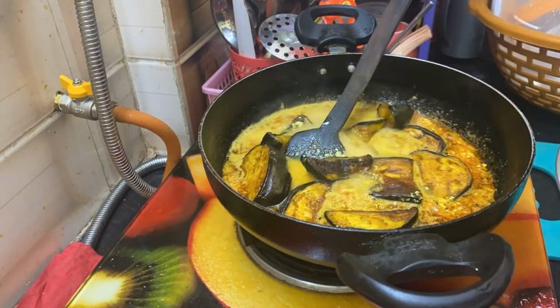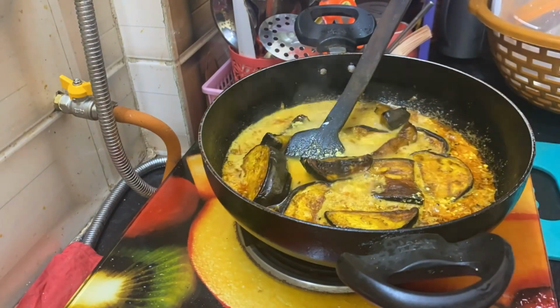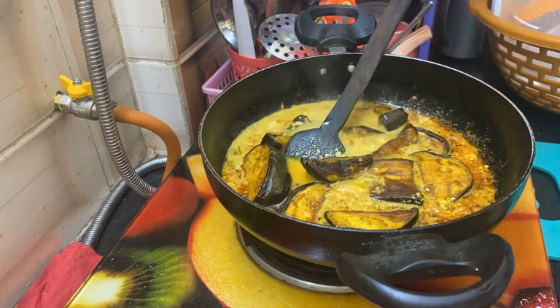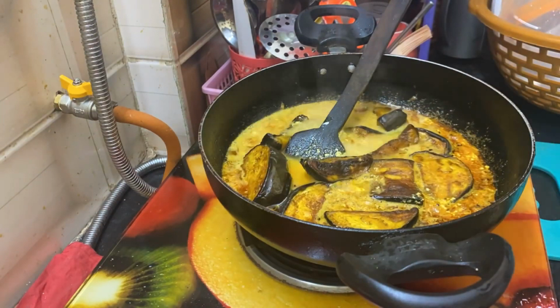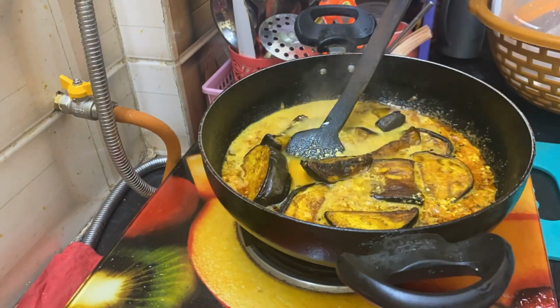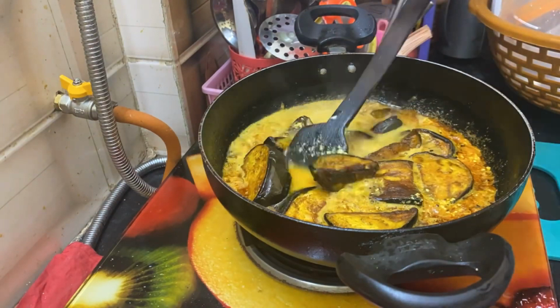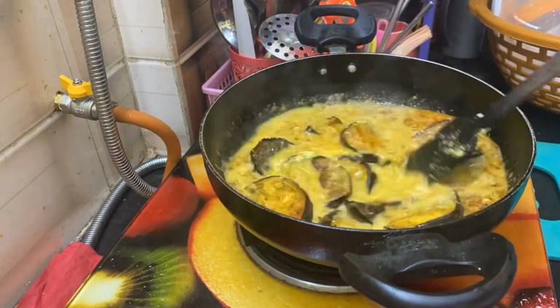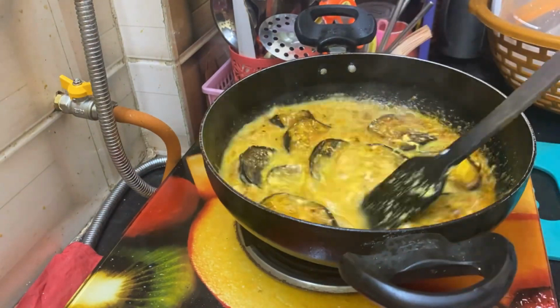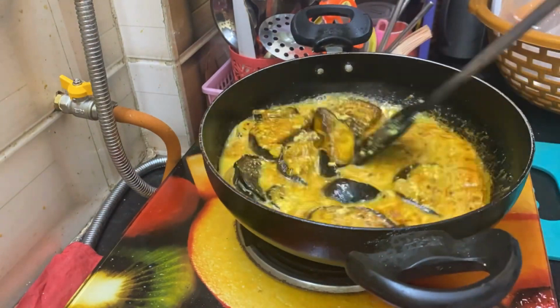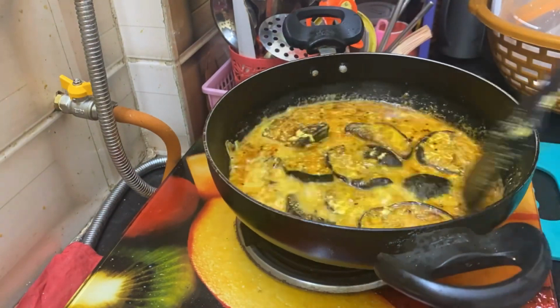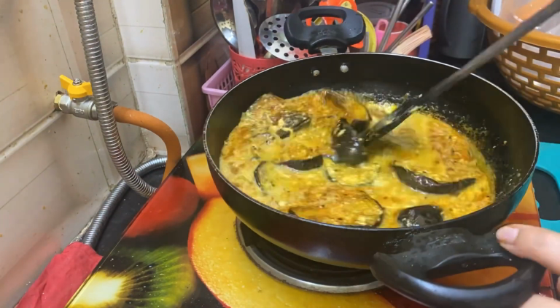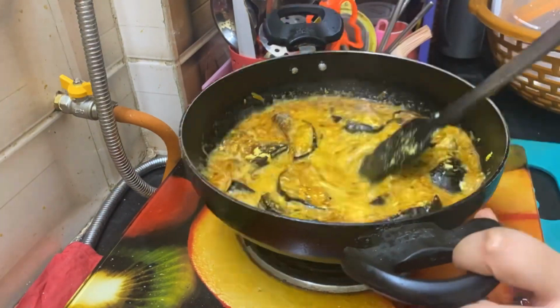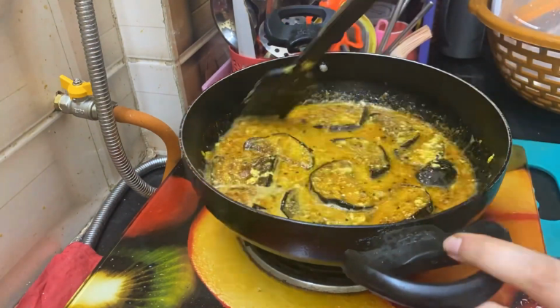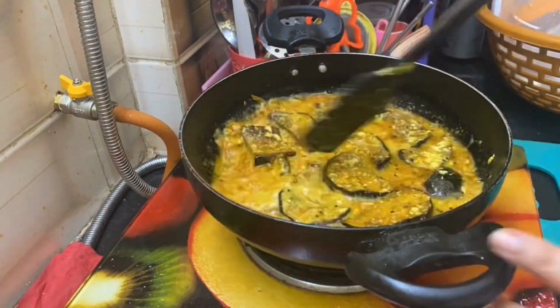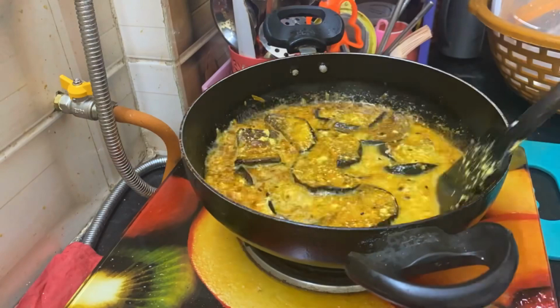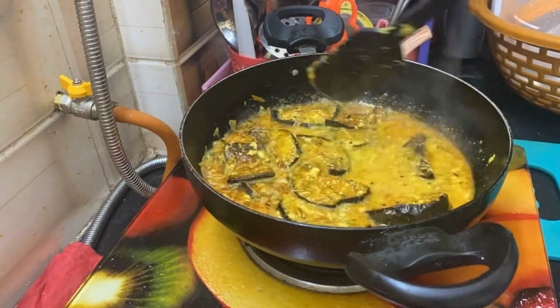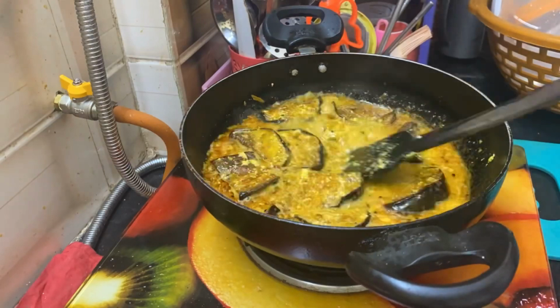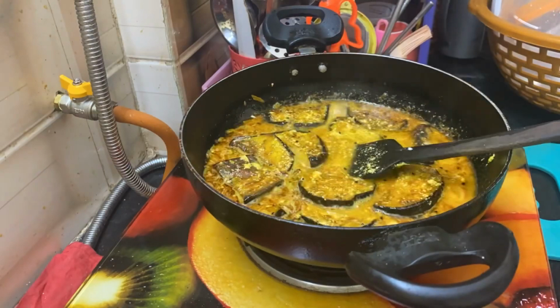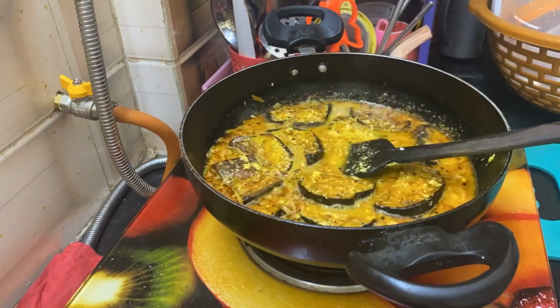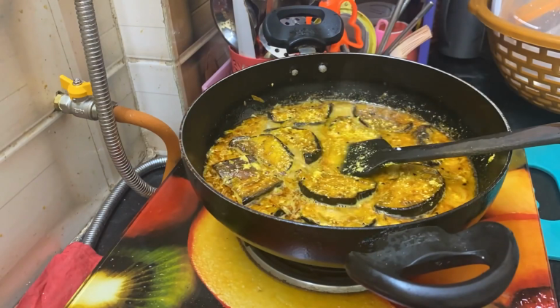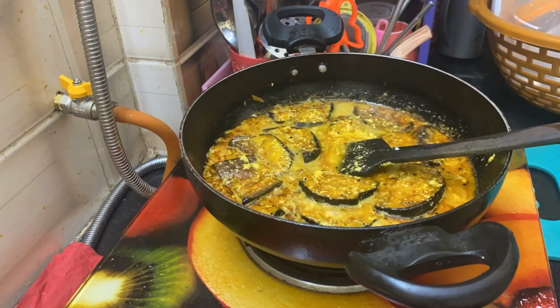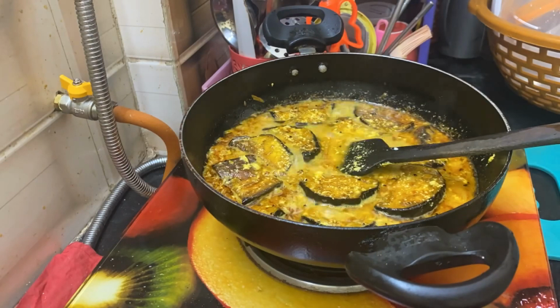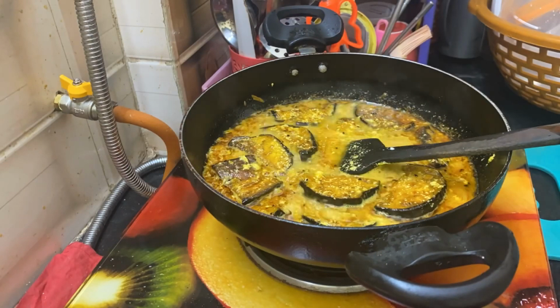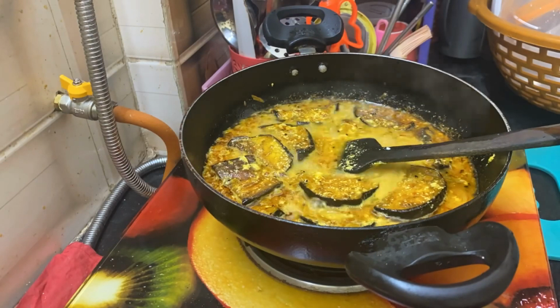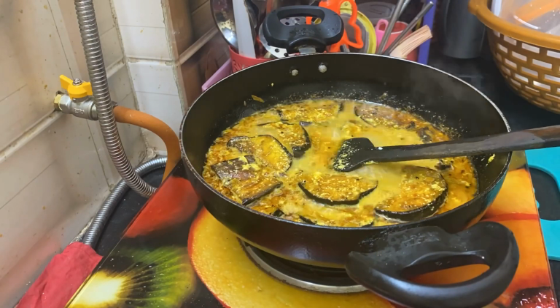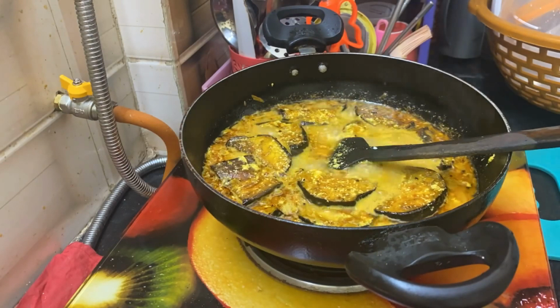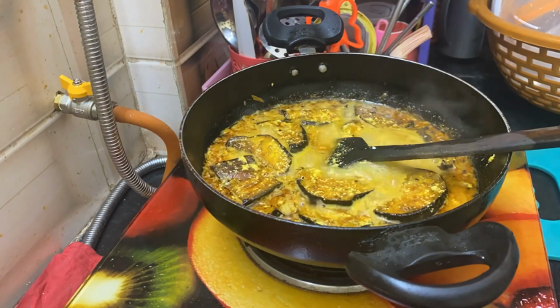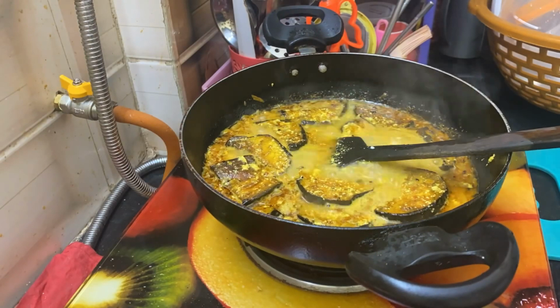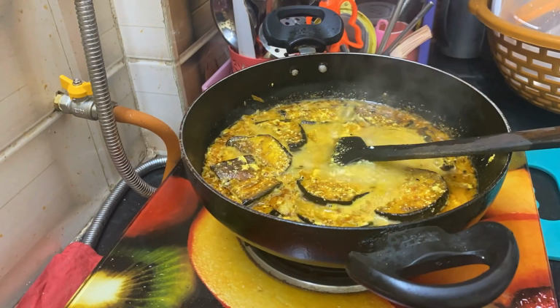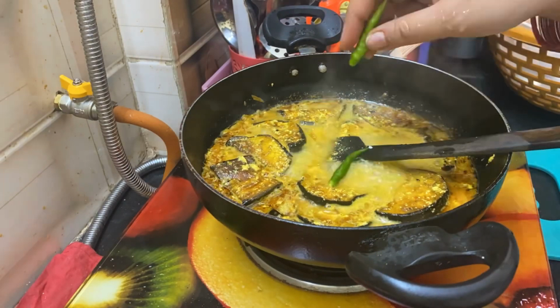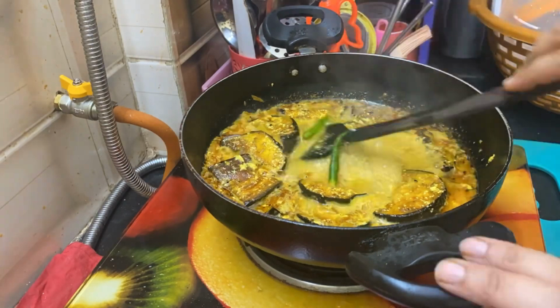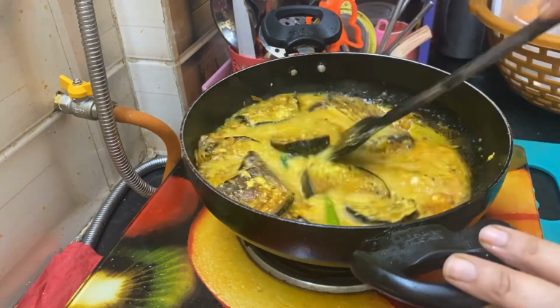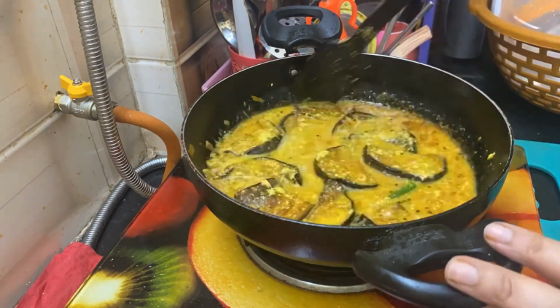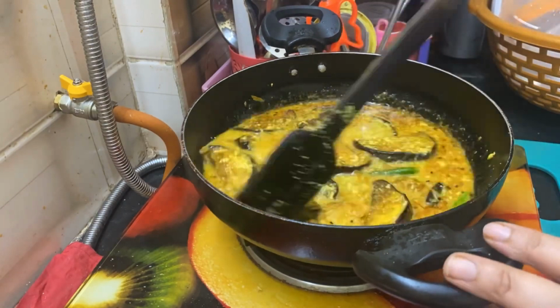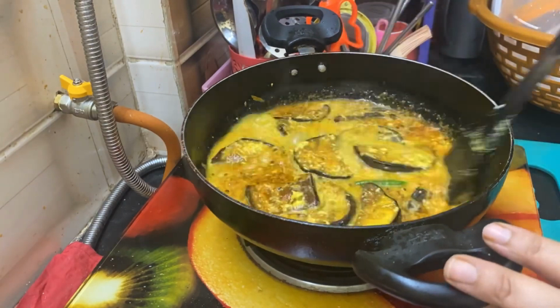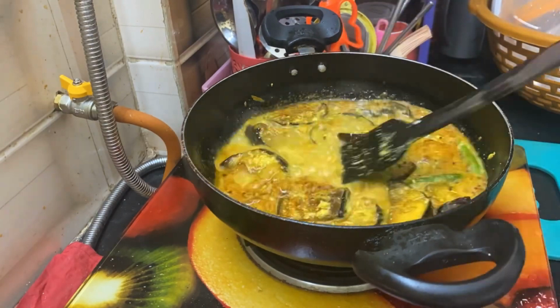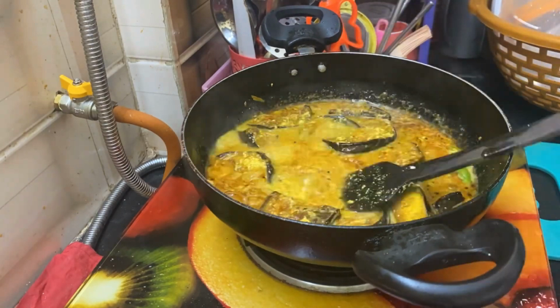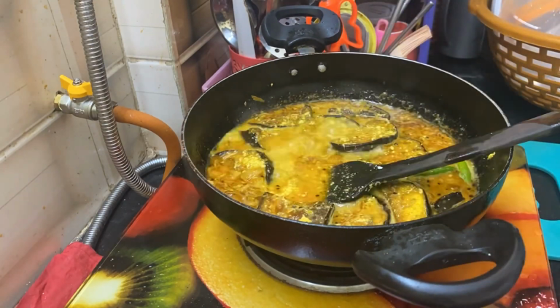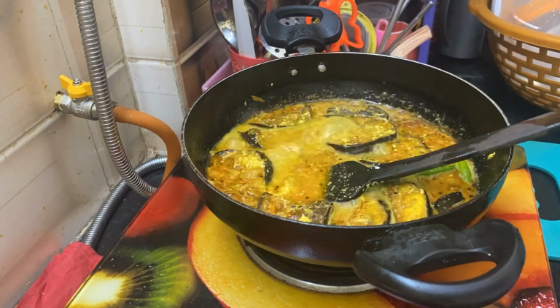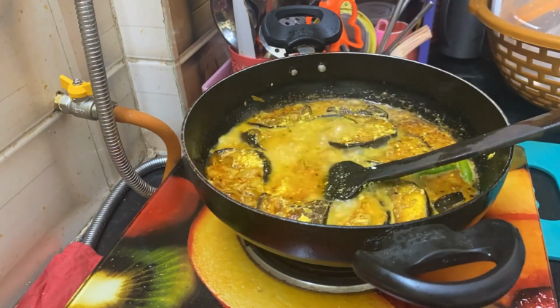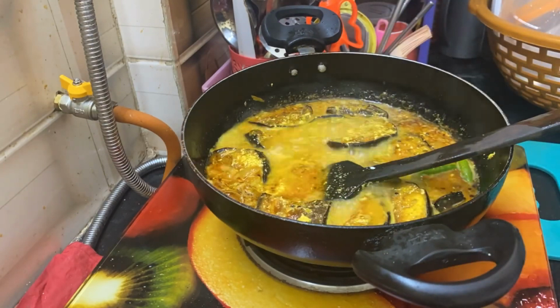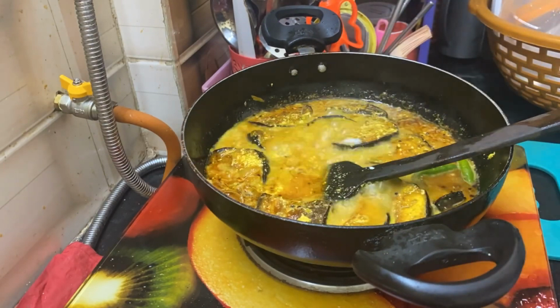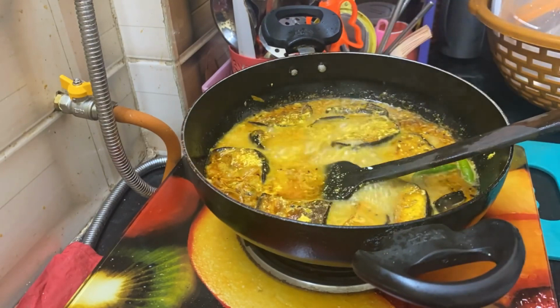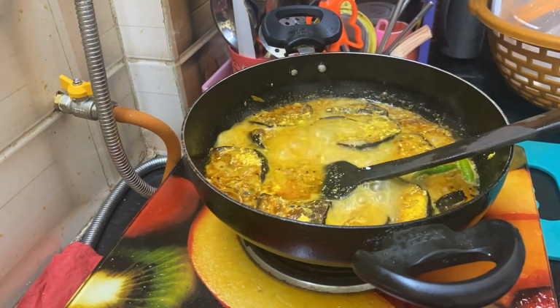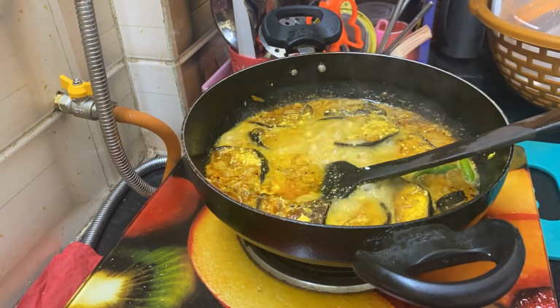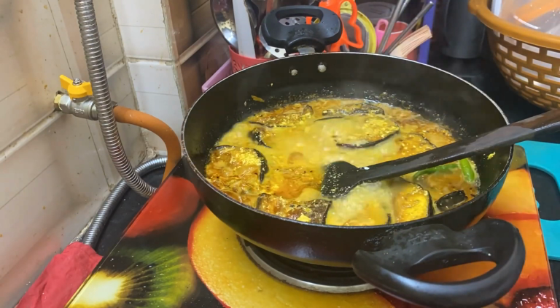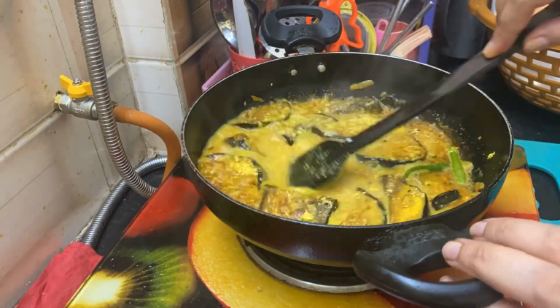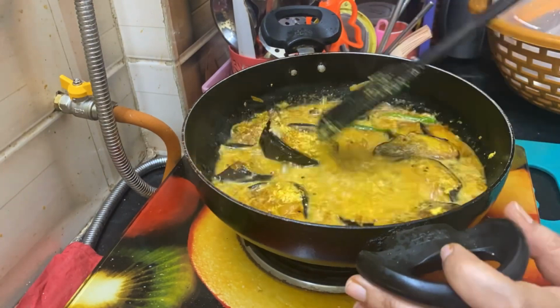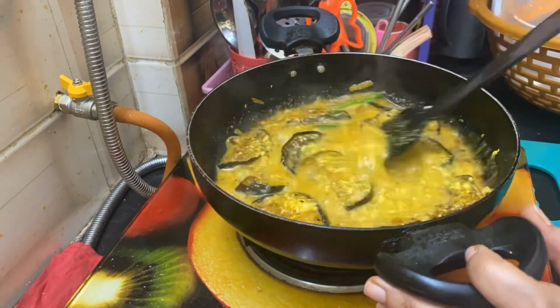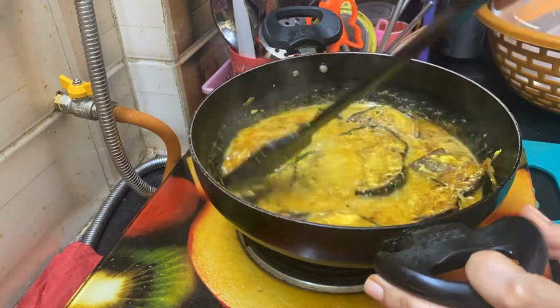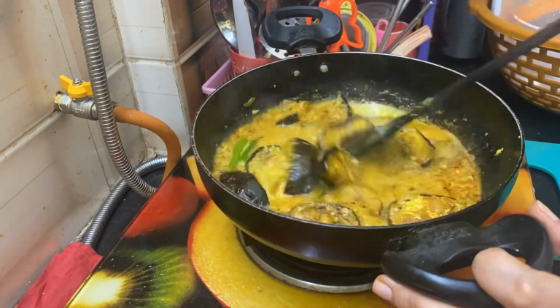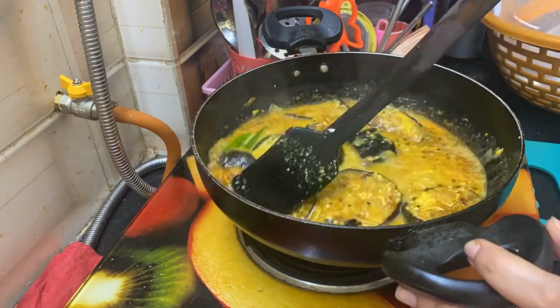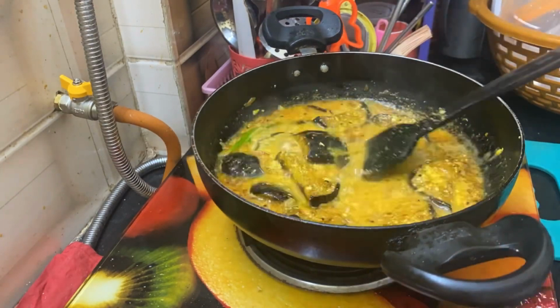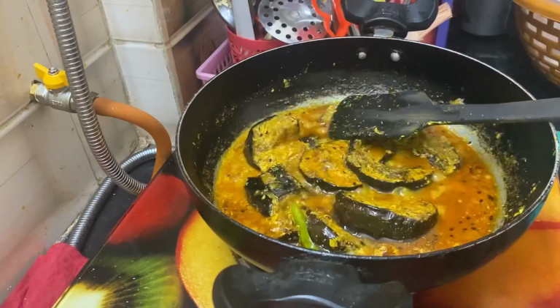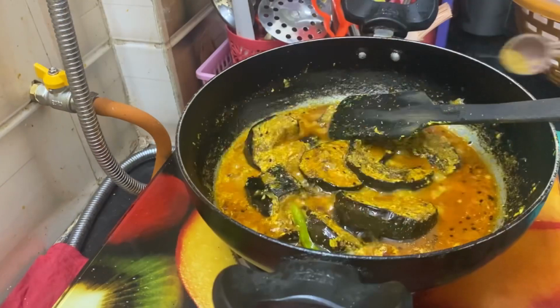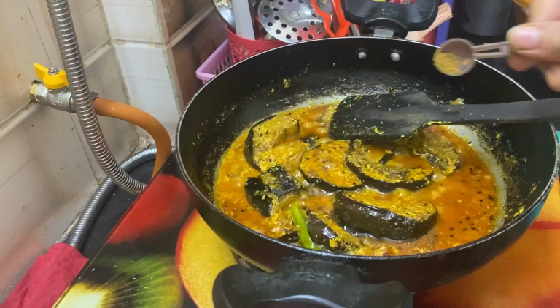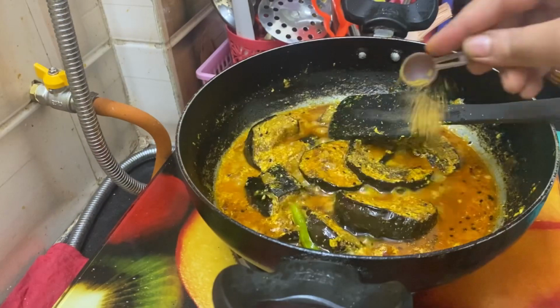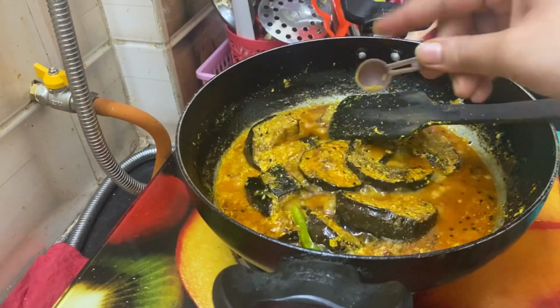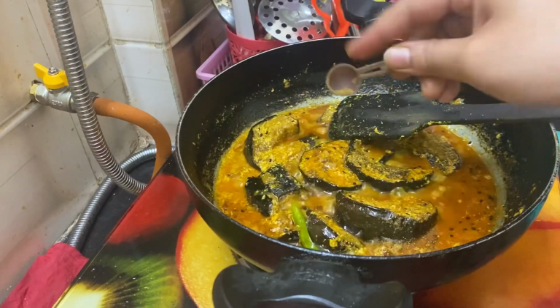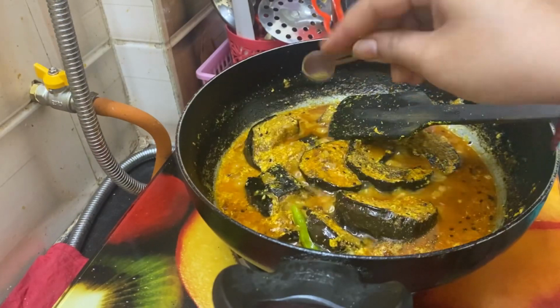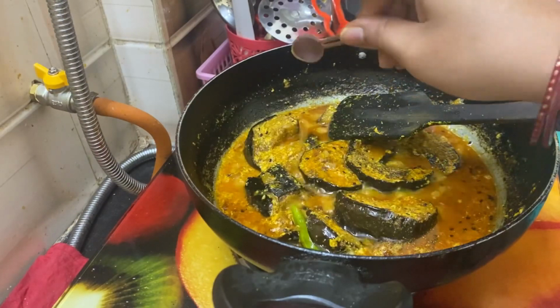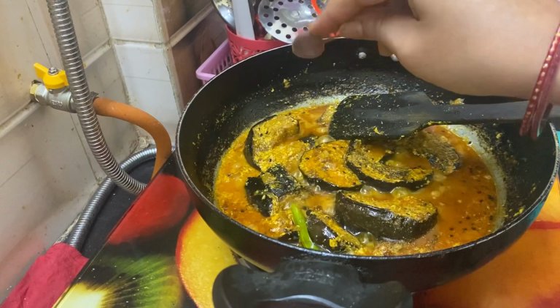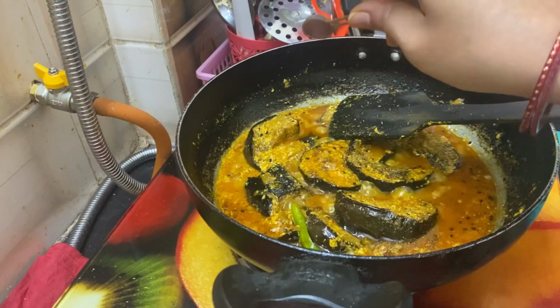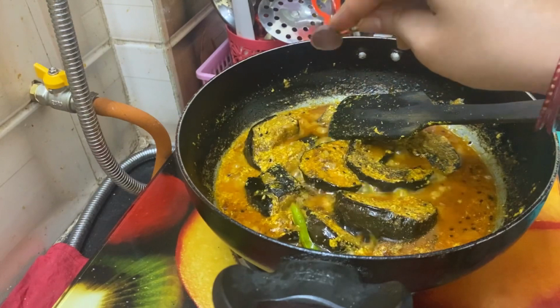I feel like having a small portion but I keep eating and eating. This is the most important thing — I need to make some food. I have an empty stomach. Let's put it all together and let it cook.